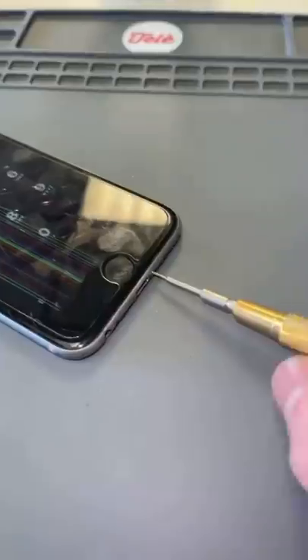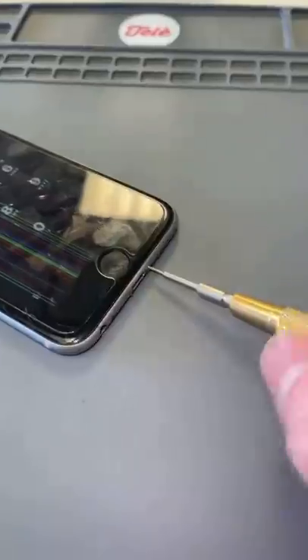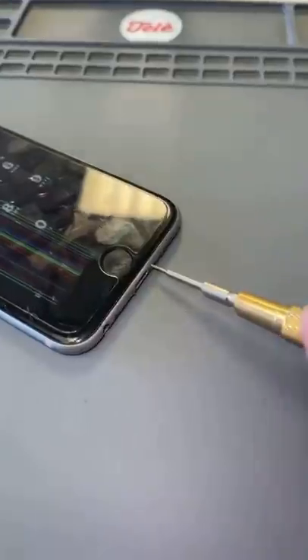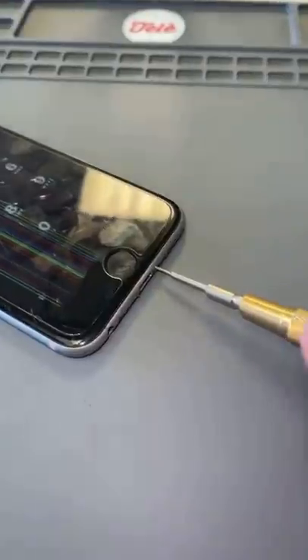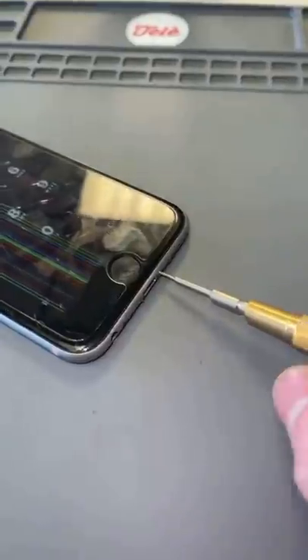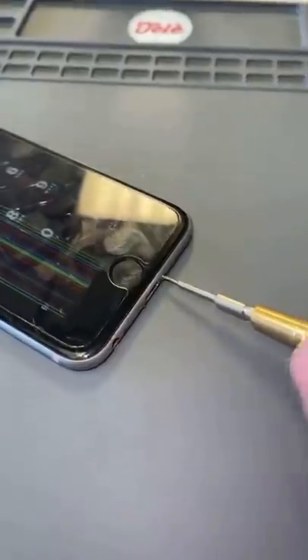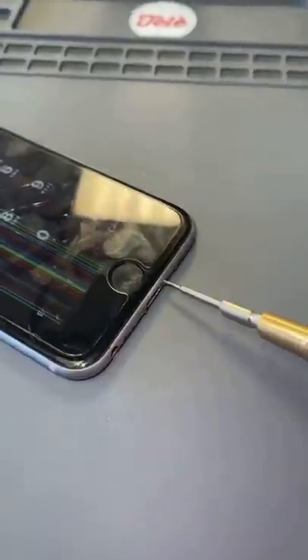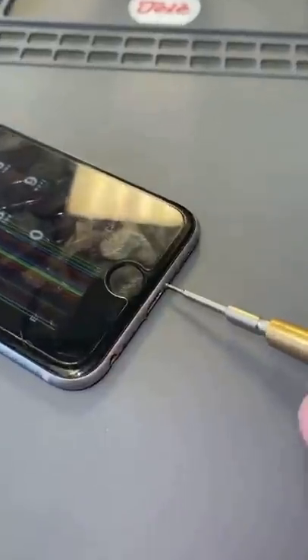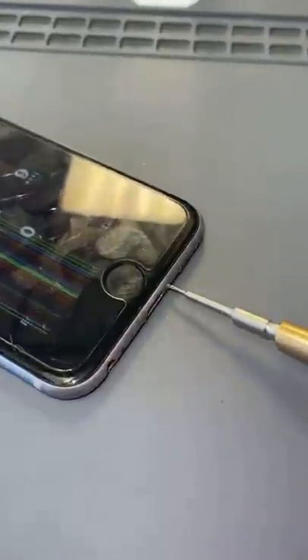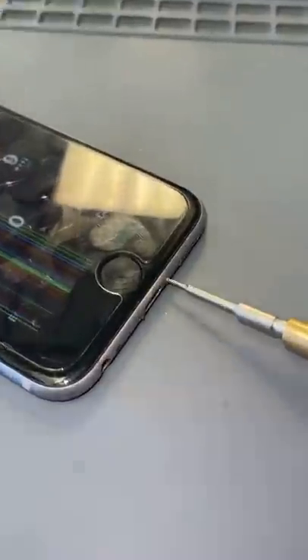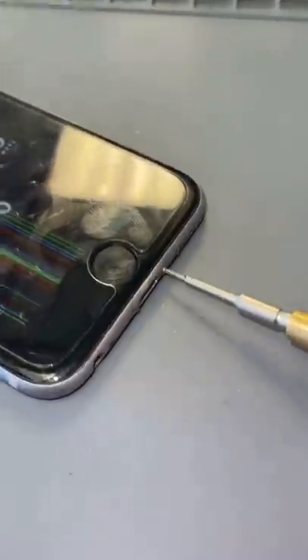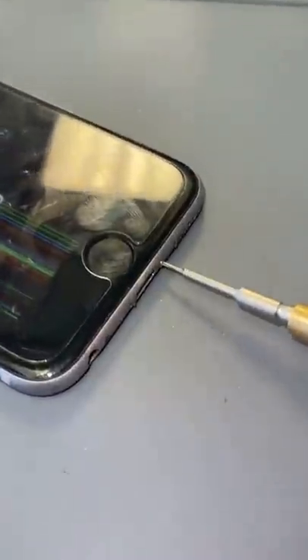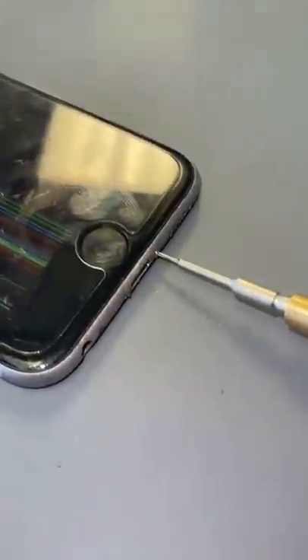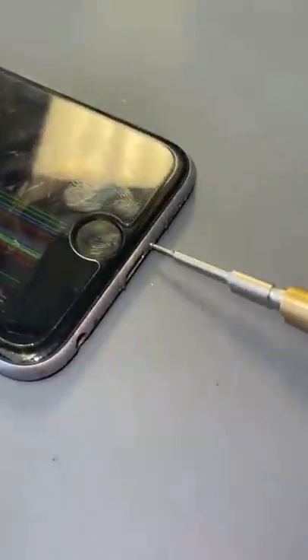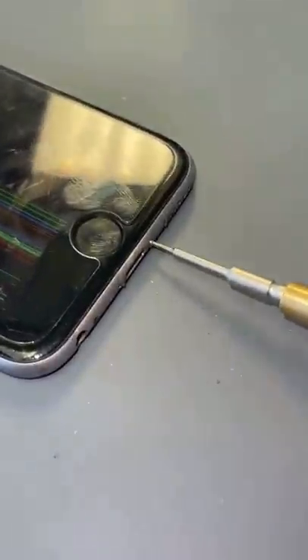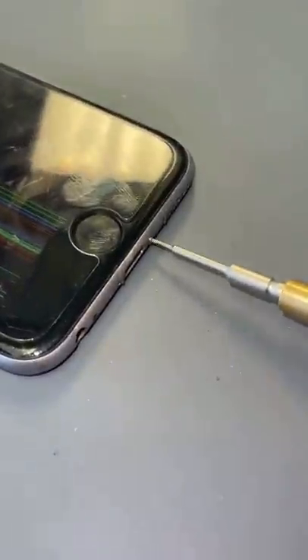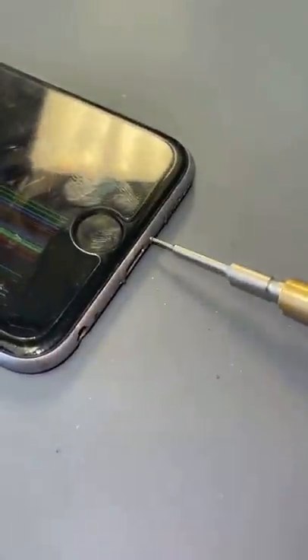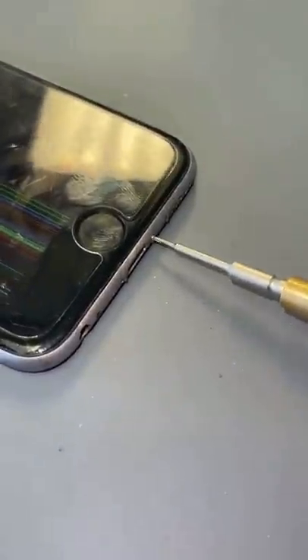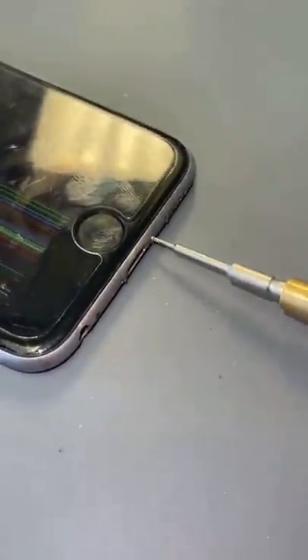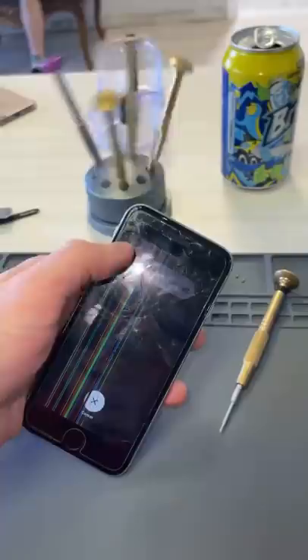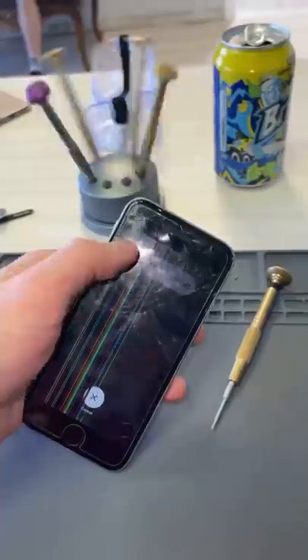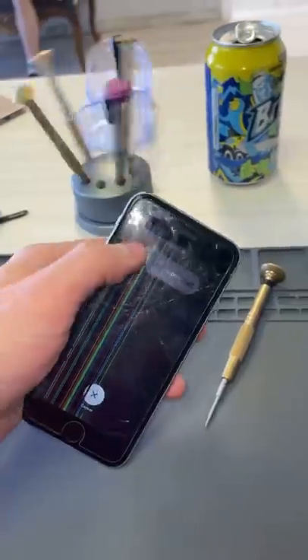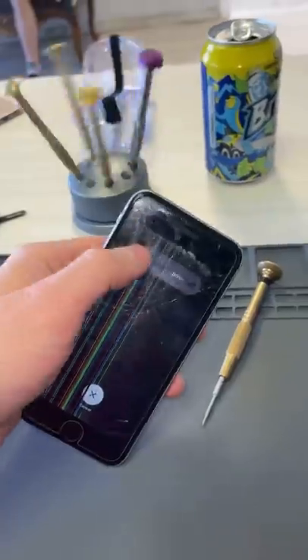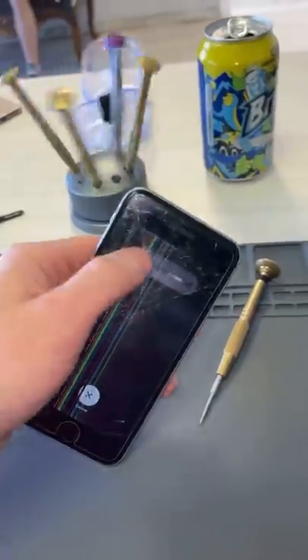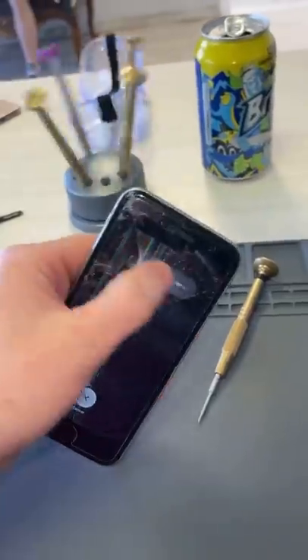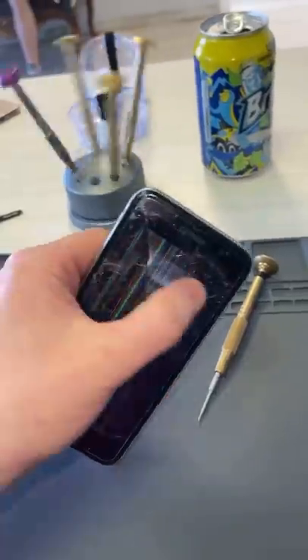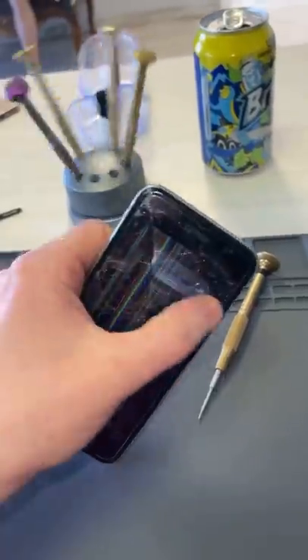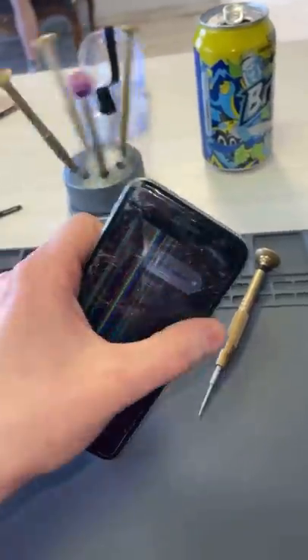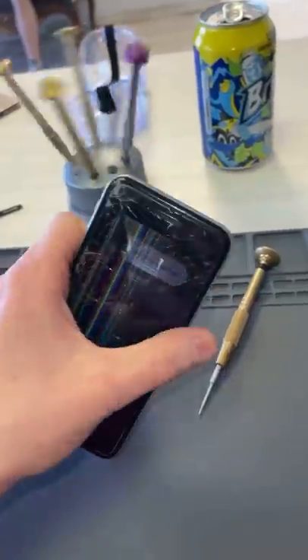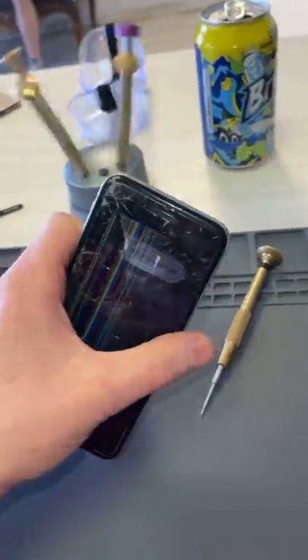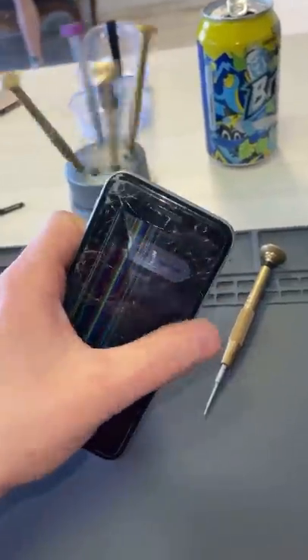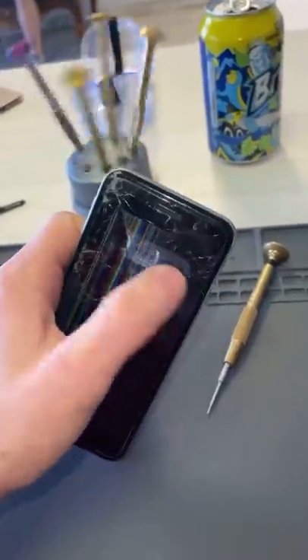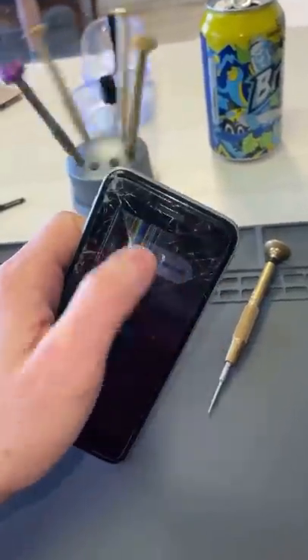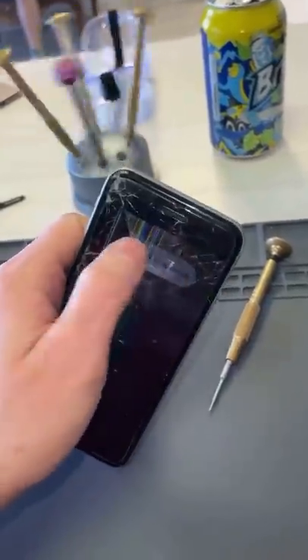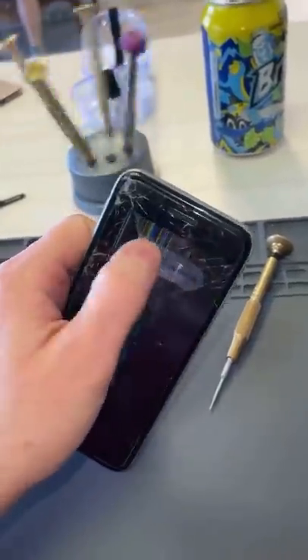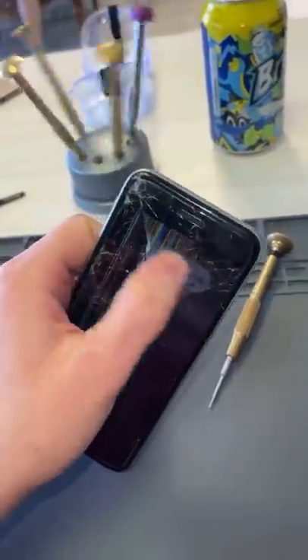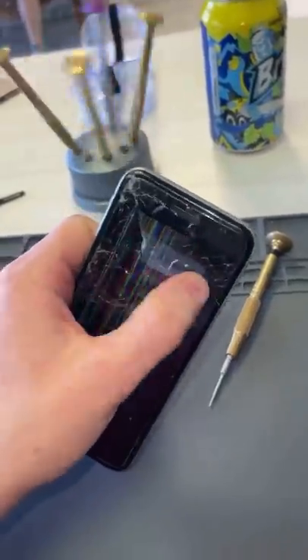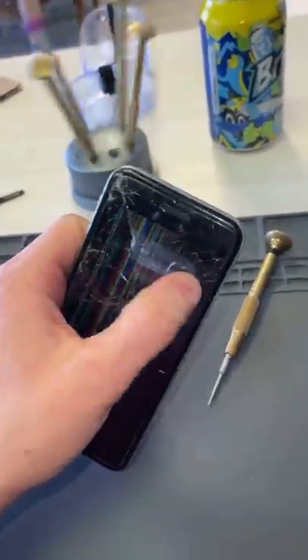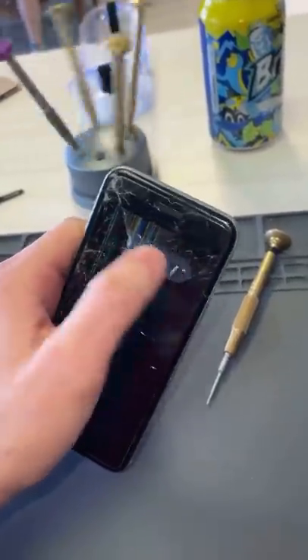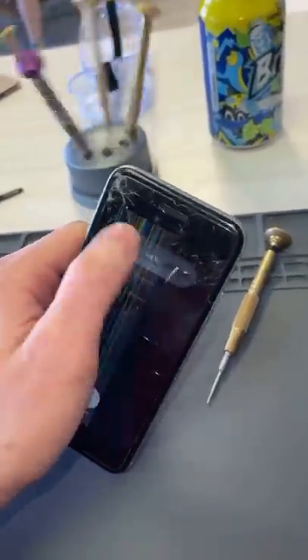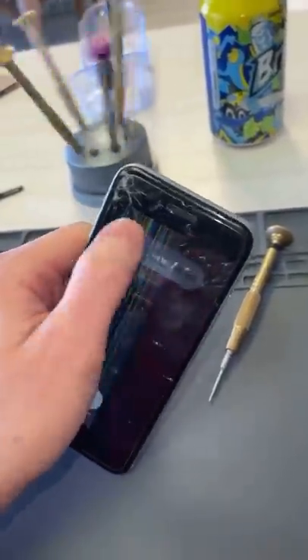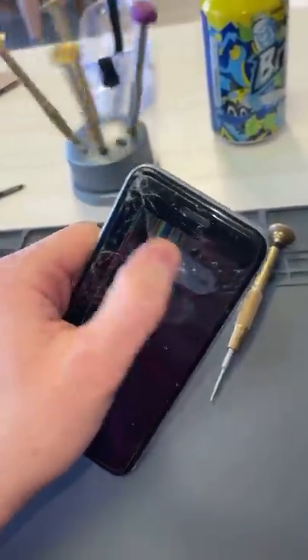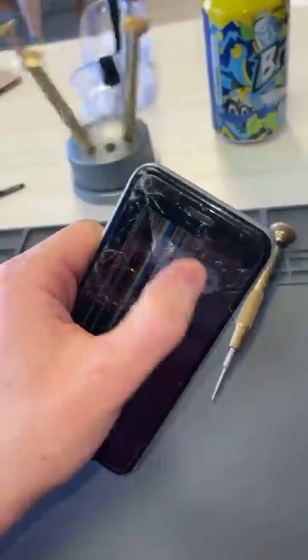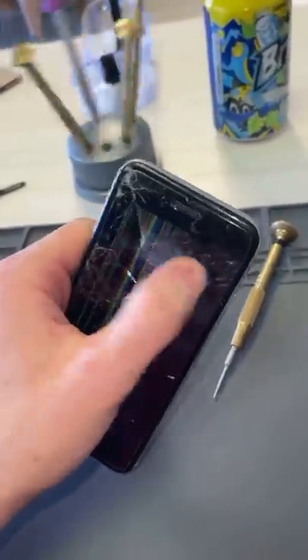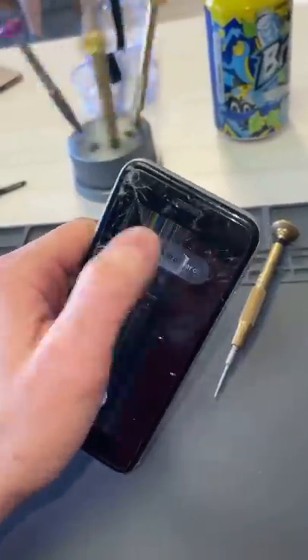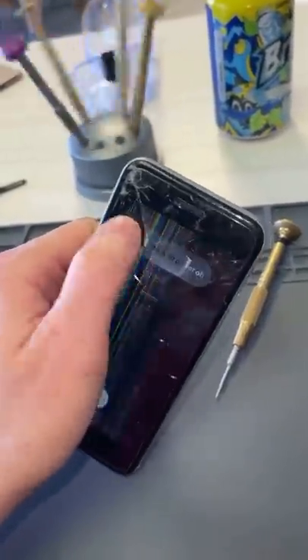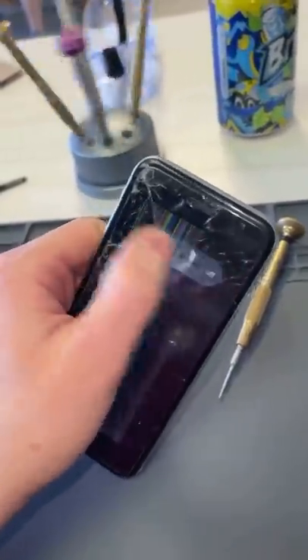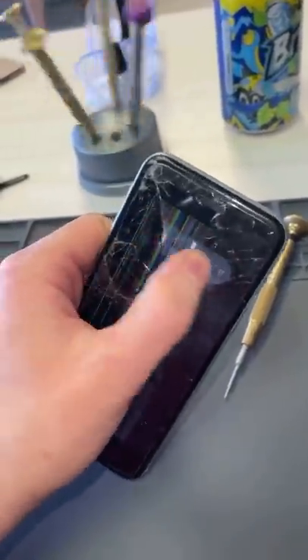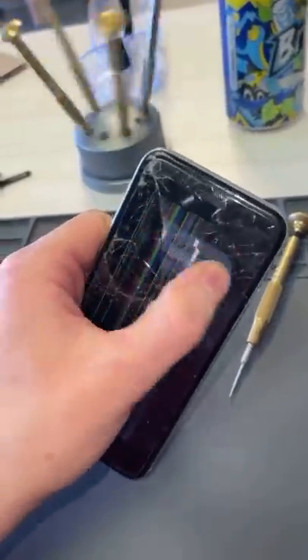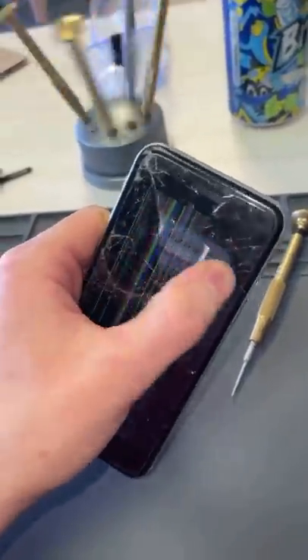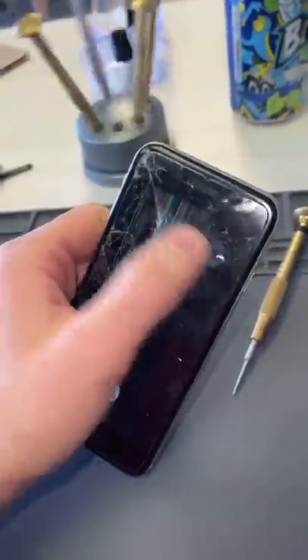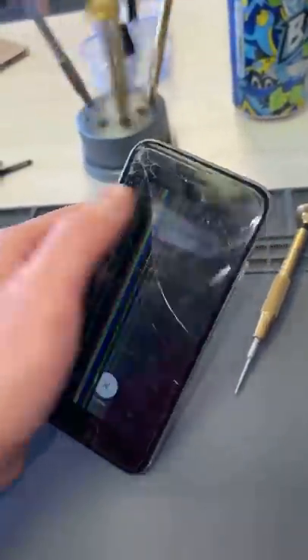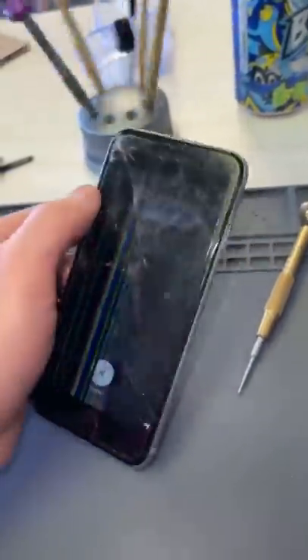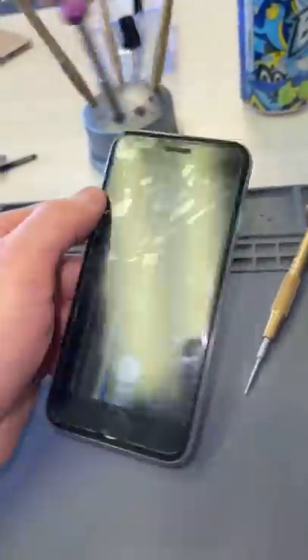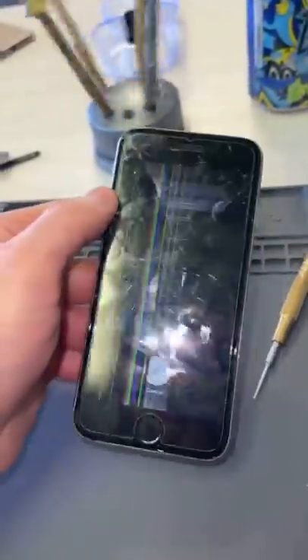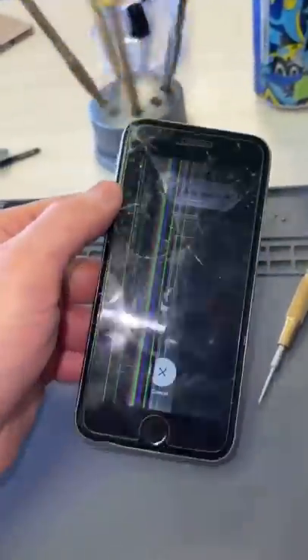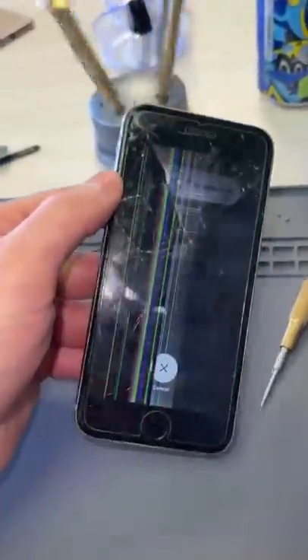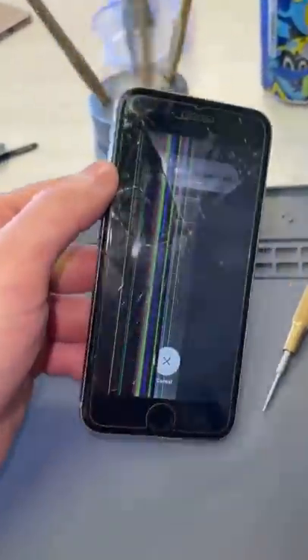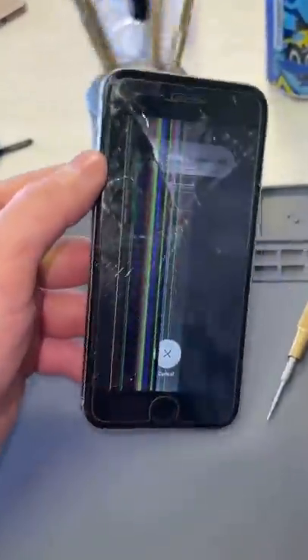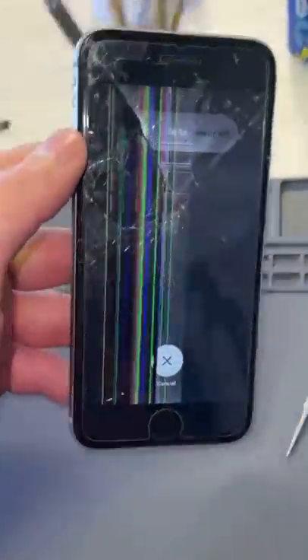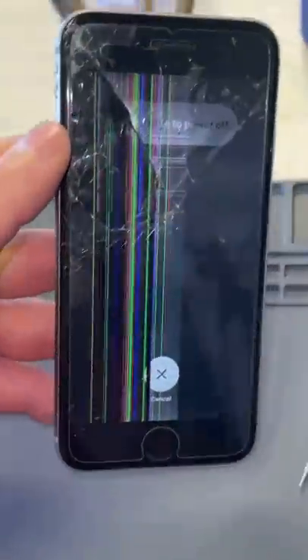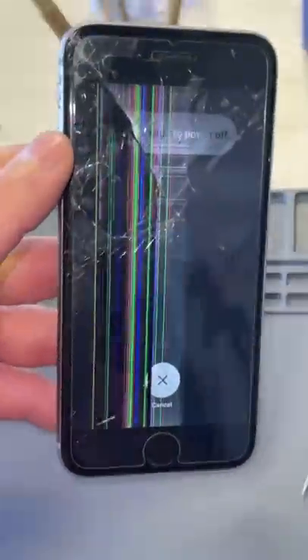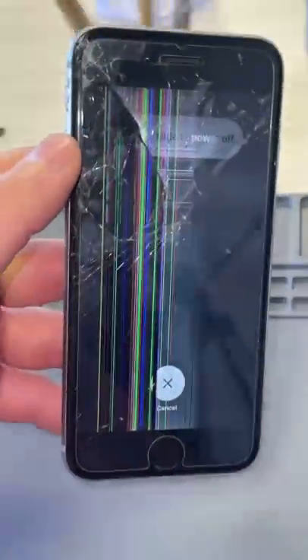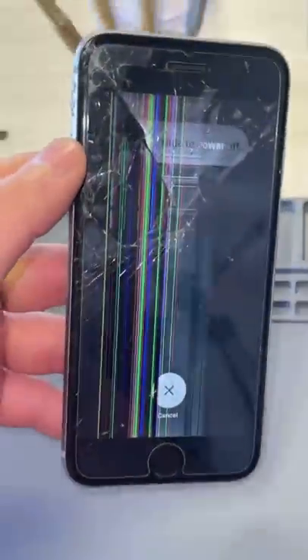So we'll take out the bottom screws and we'll turn this thing off. Actually, I guess not — we're just going to have to unplug the battery.